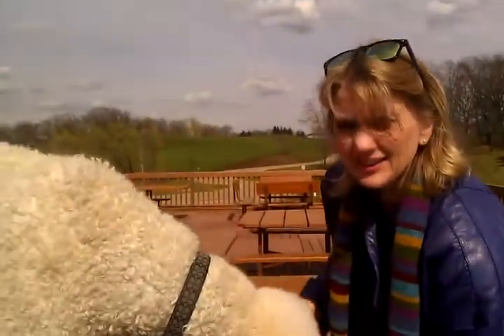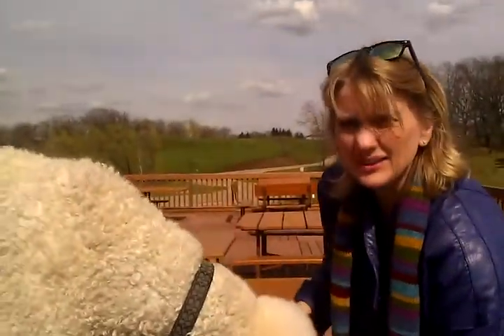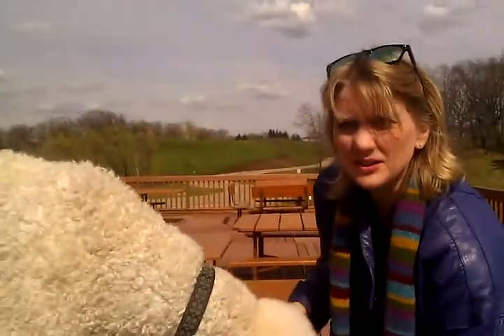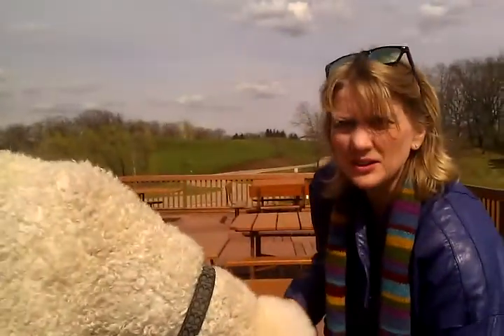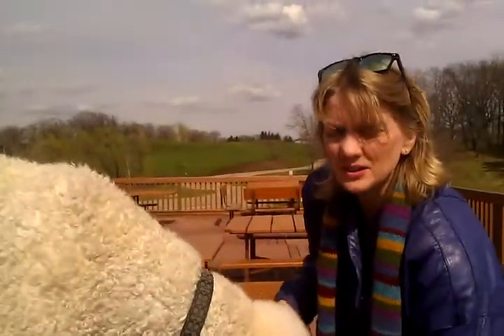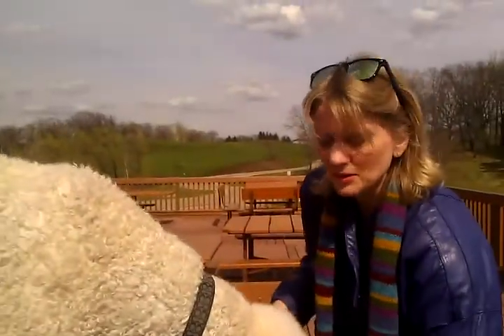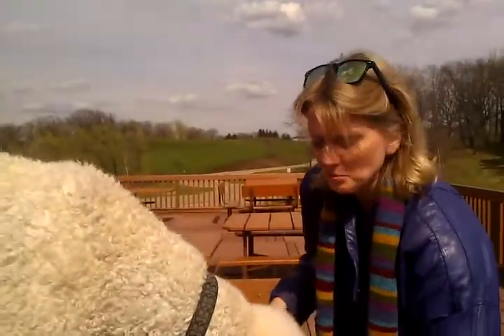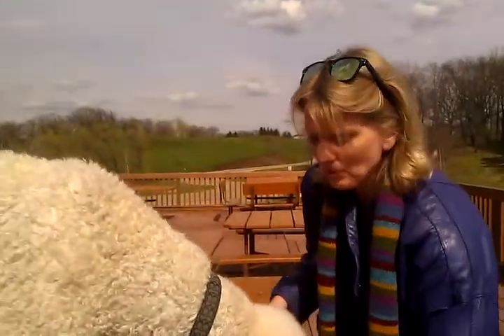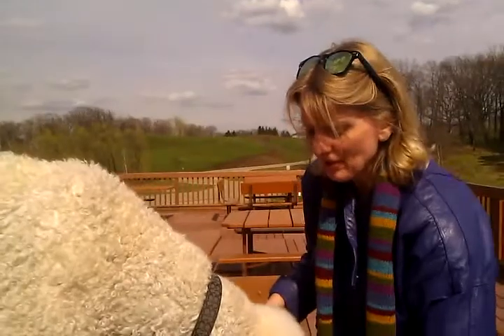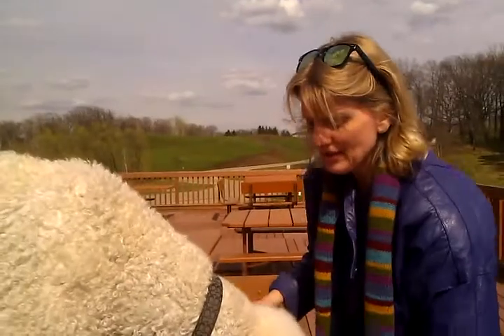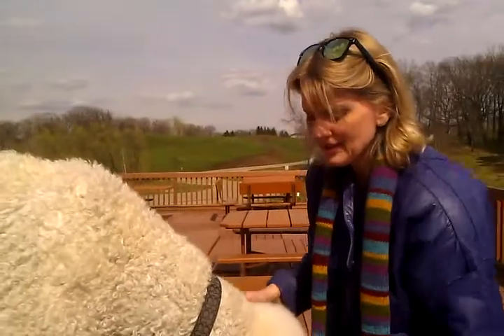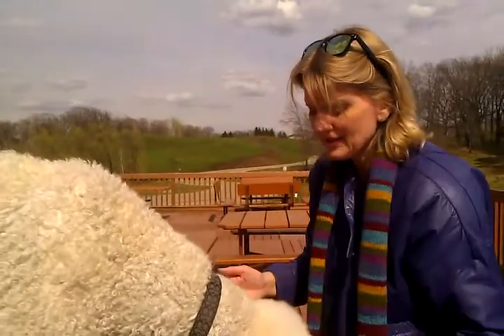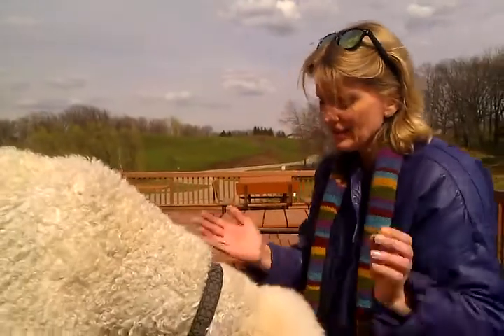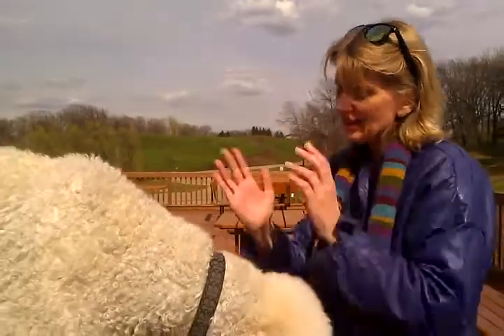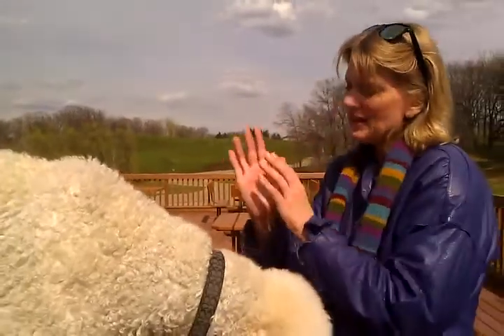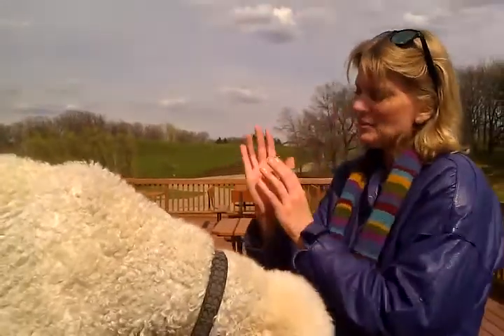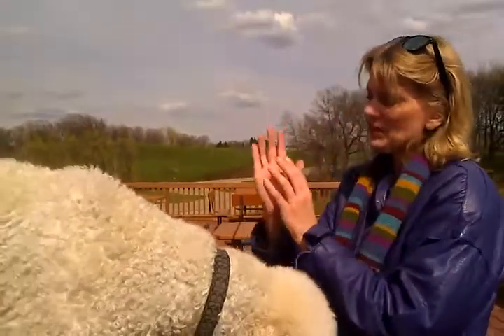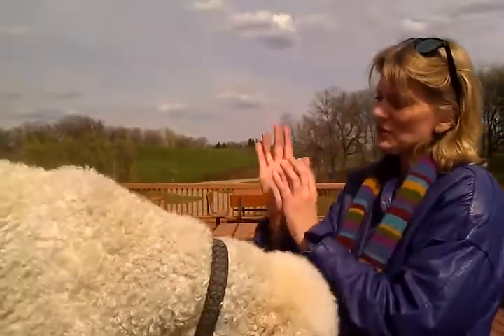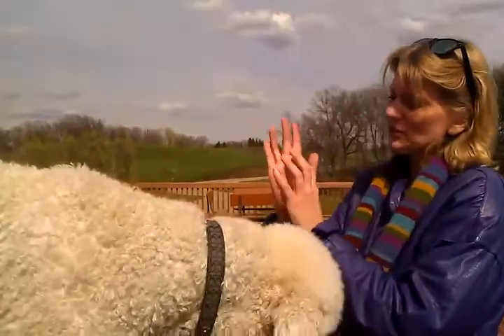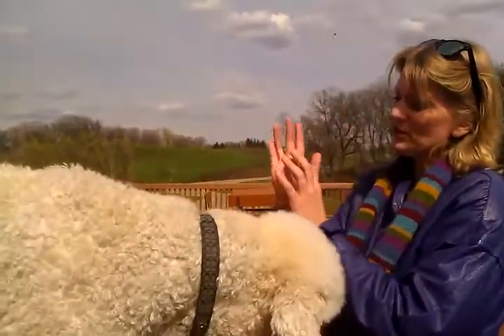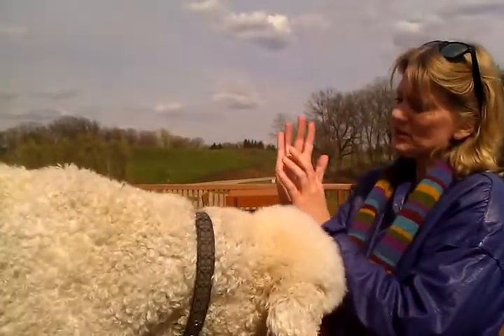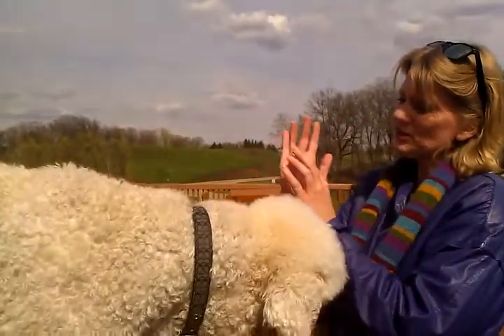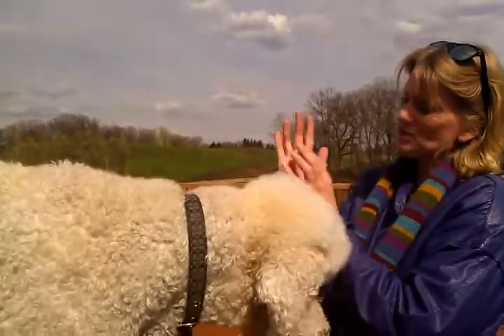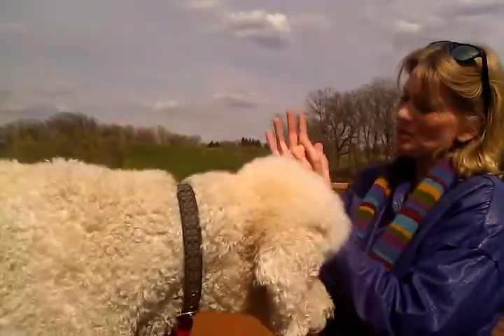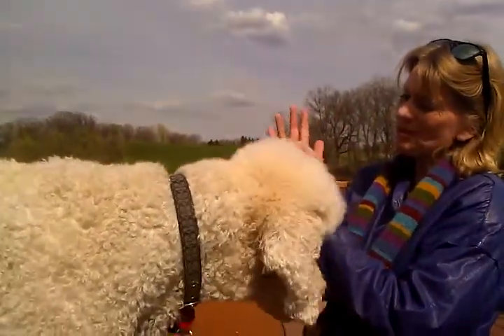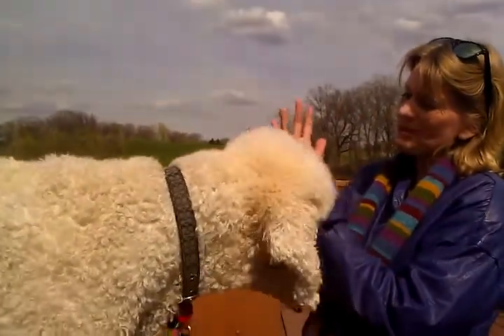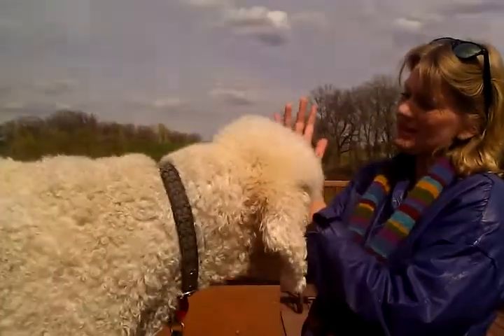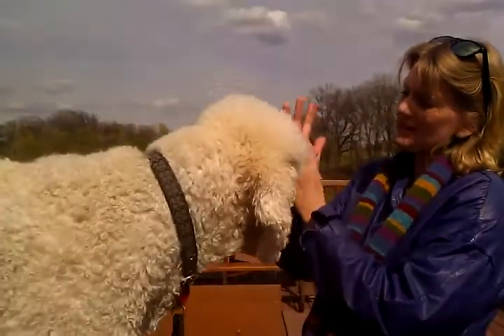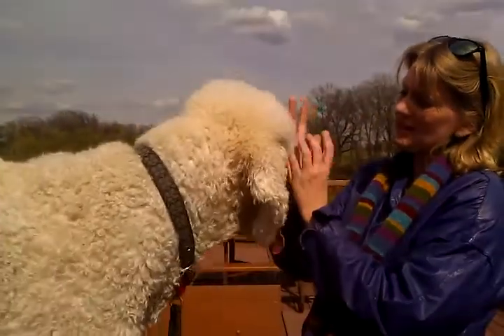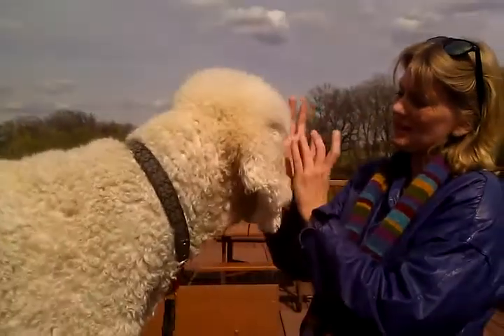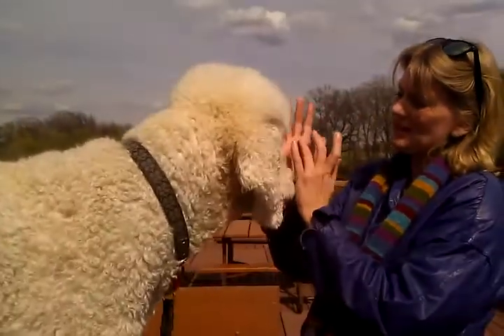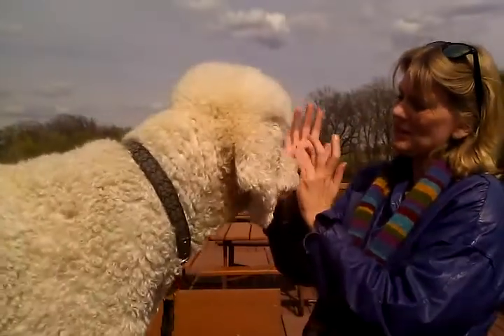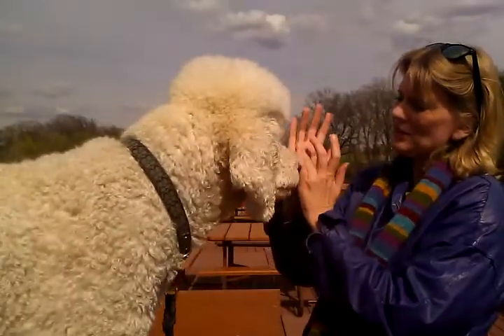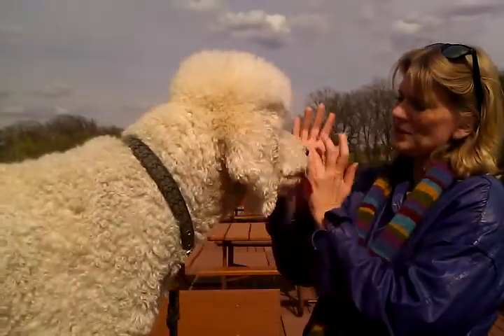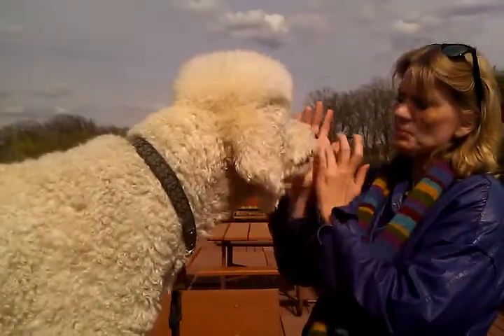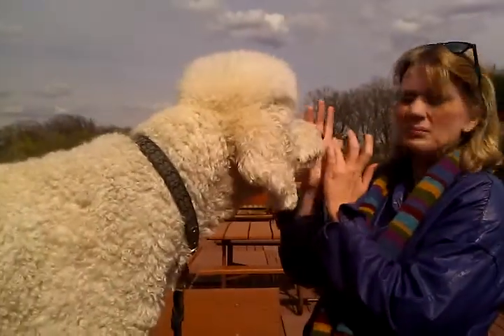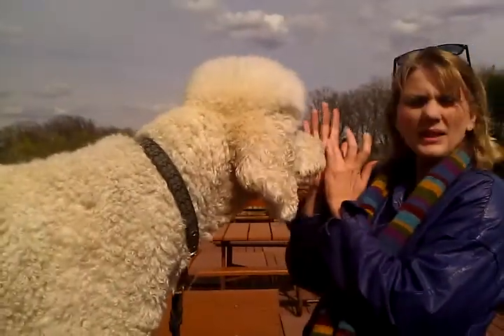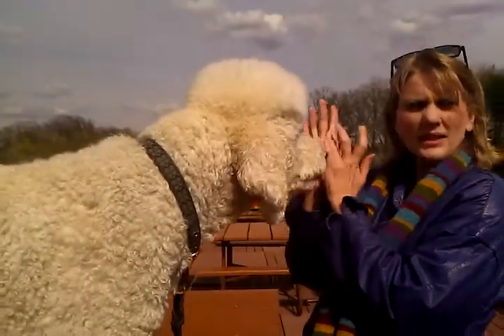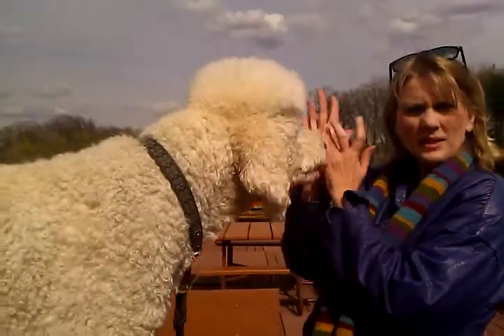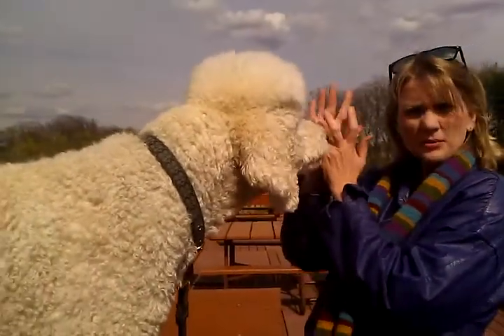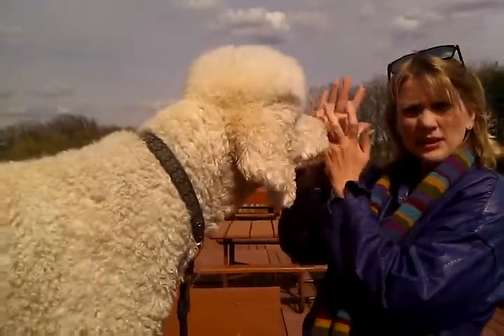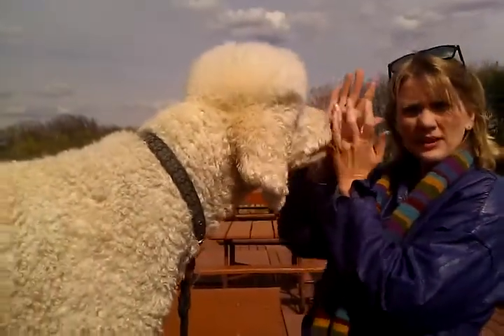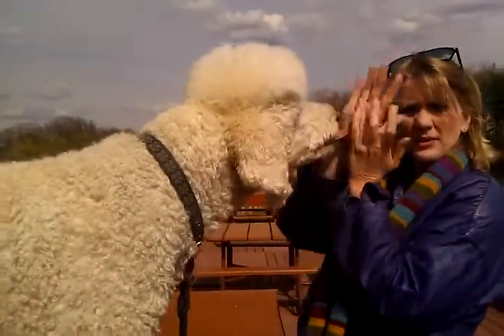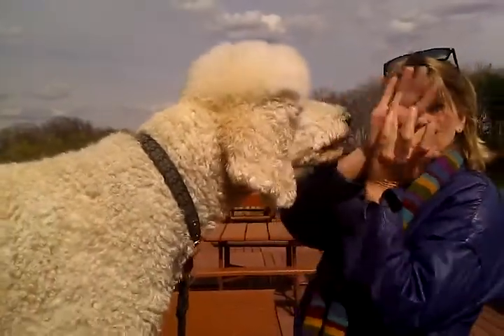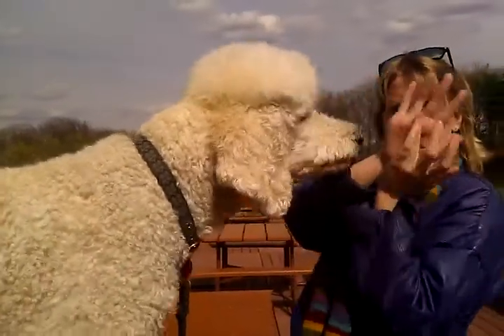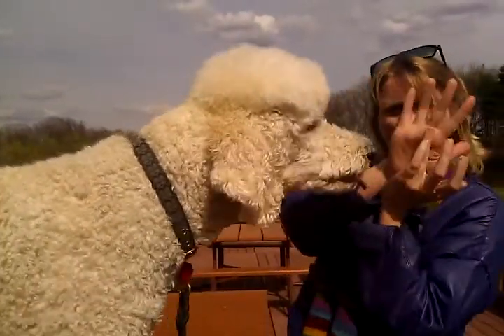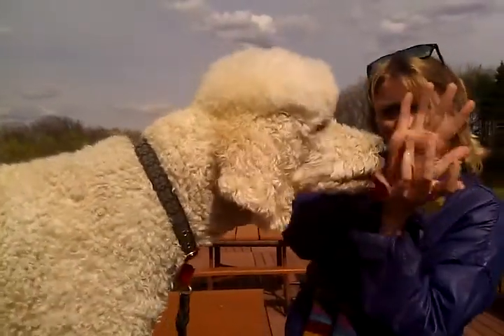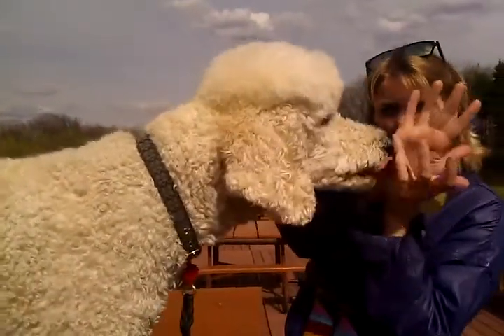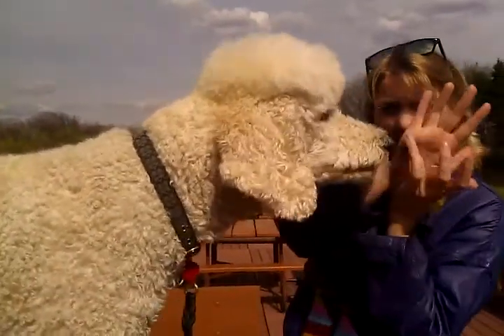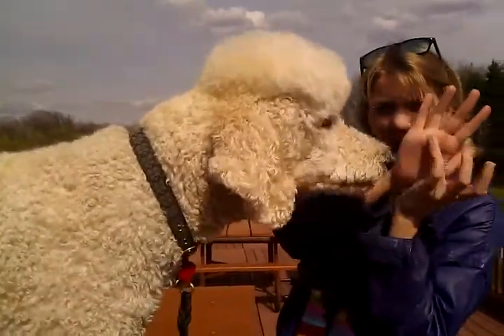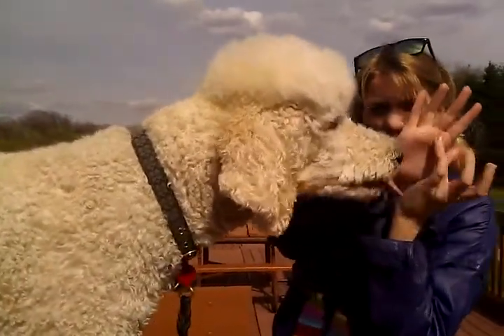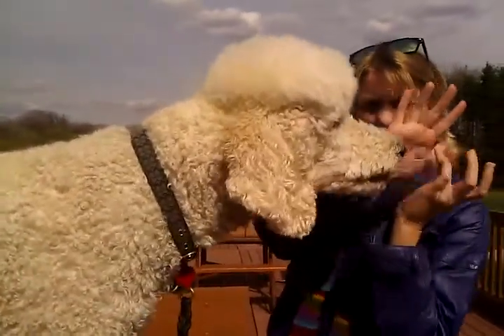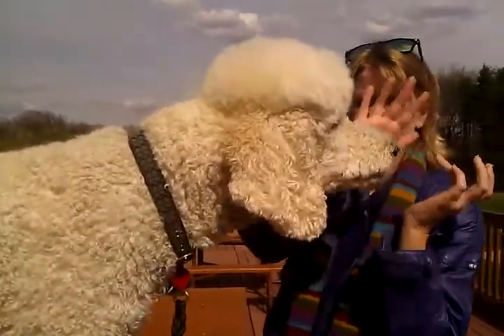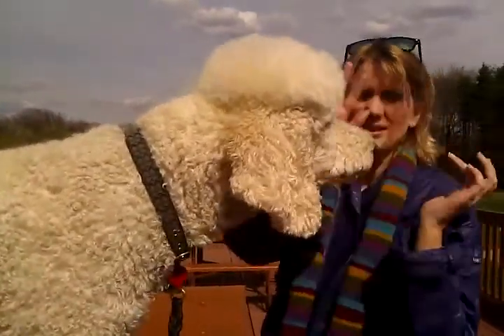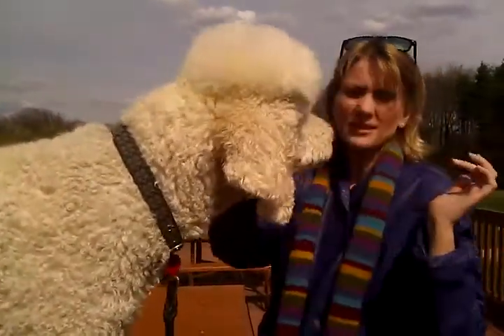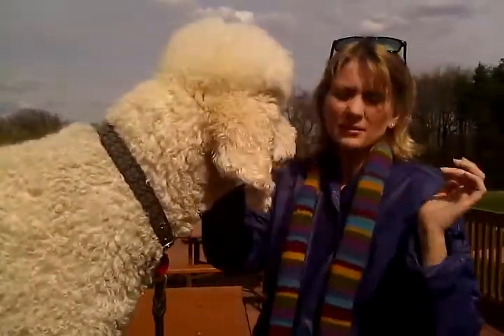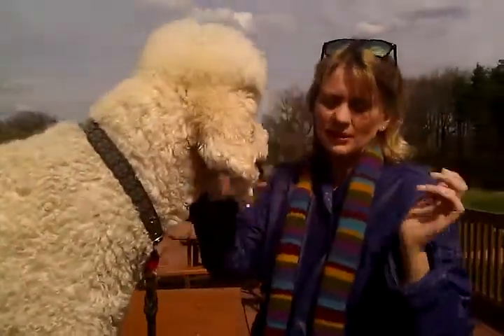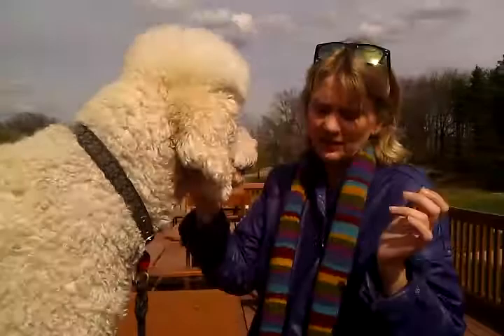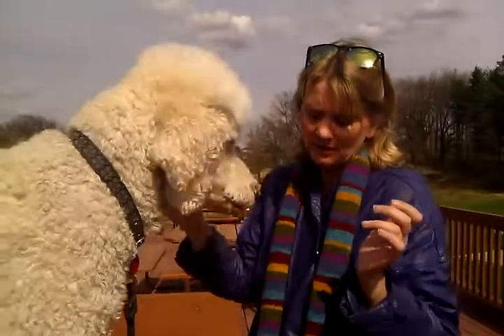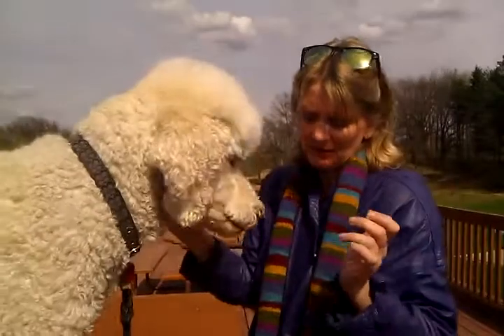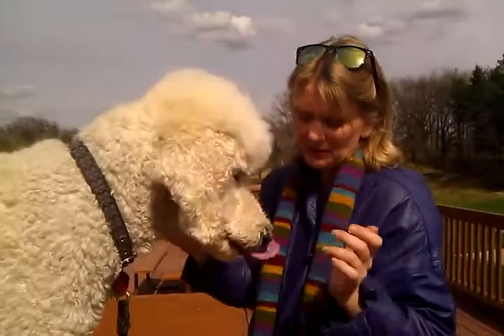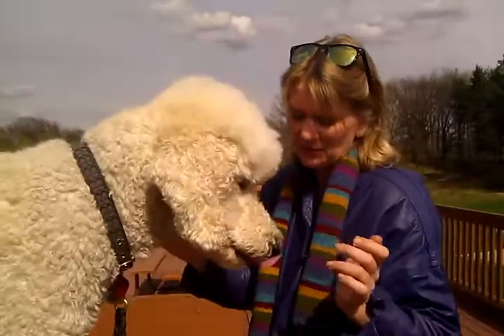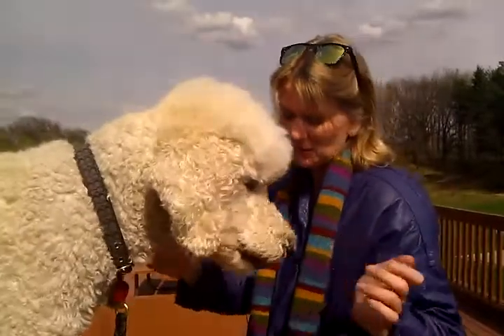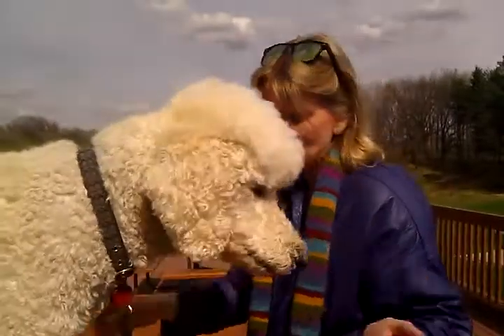And then you can do the paws. Make sure to do the paws in here, in front of the first pad, because it gets very, very dry.